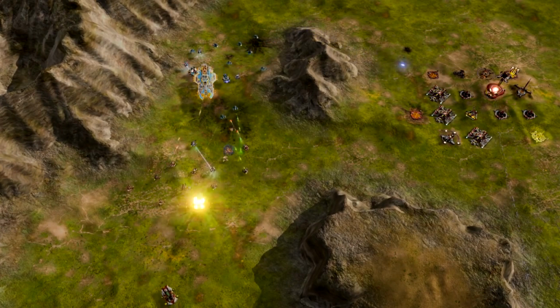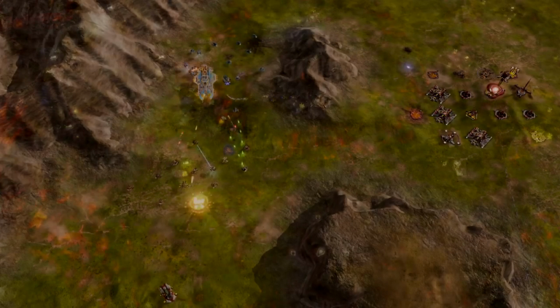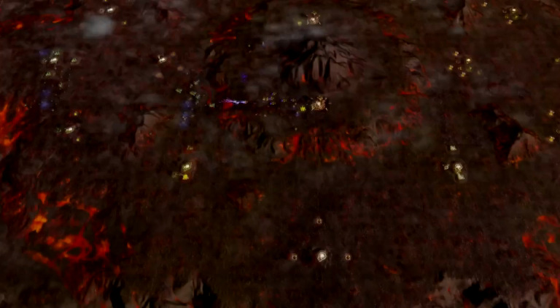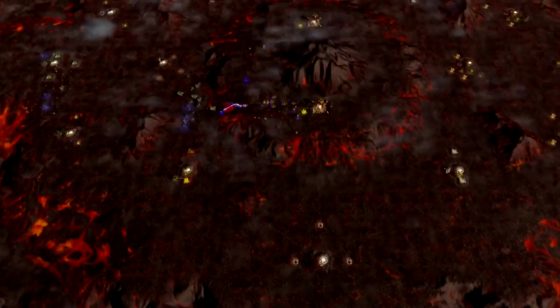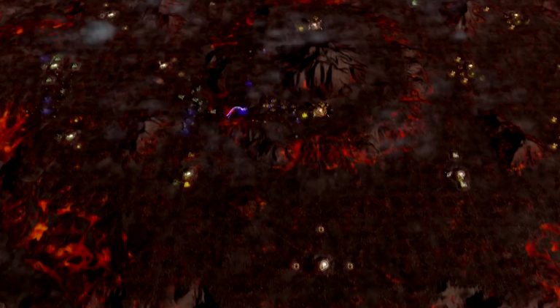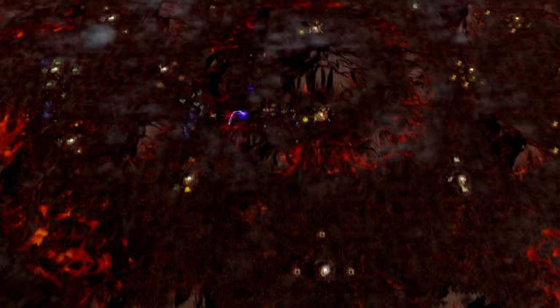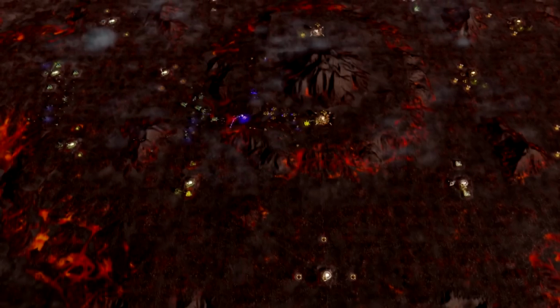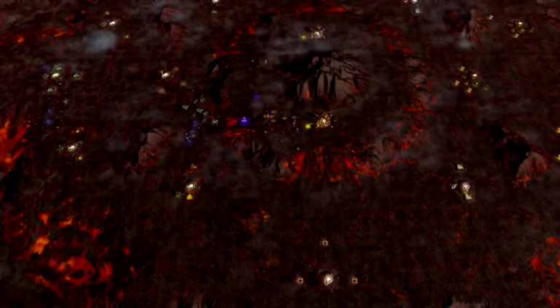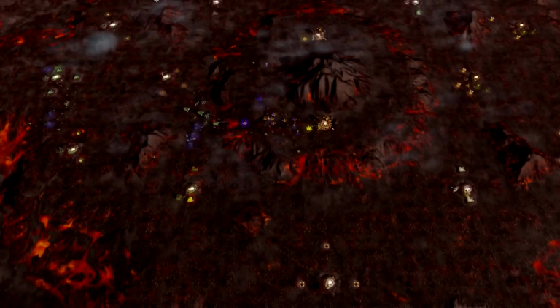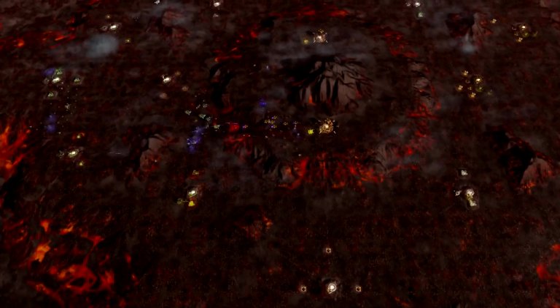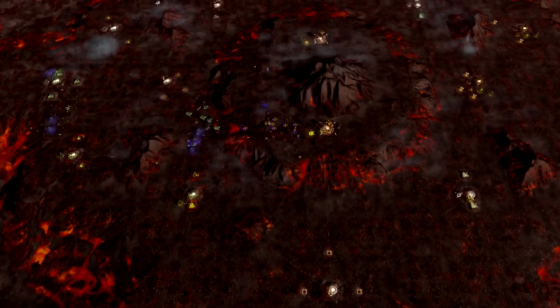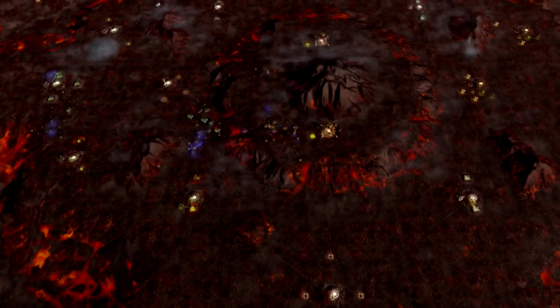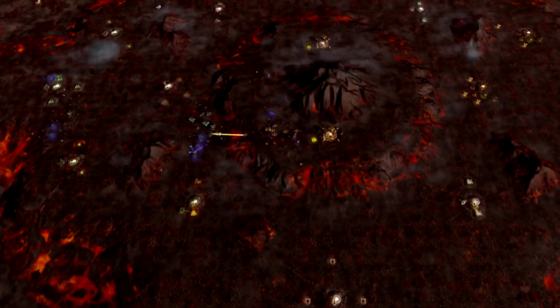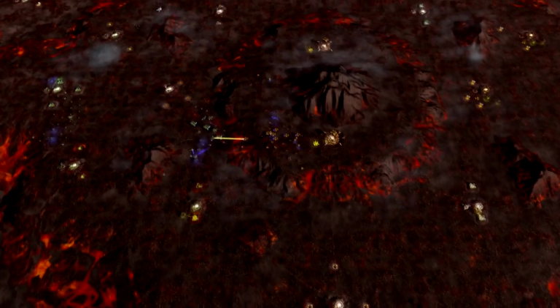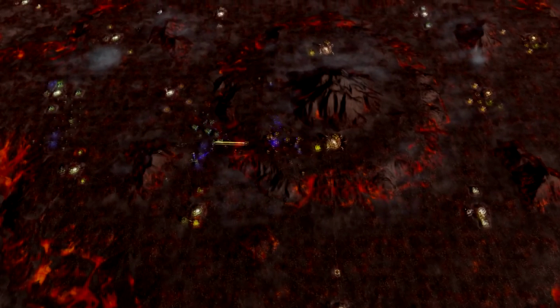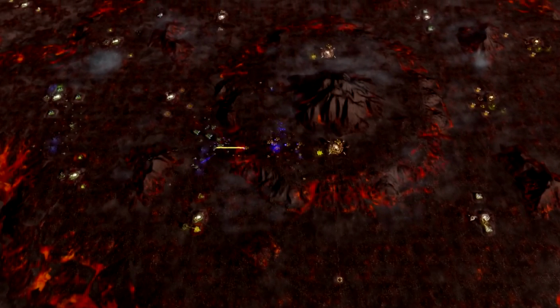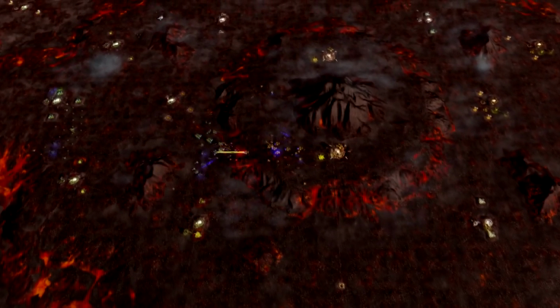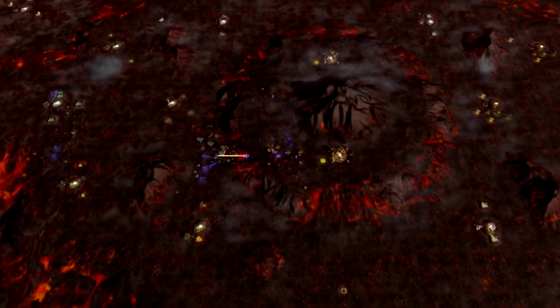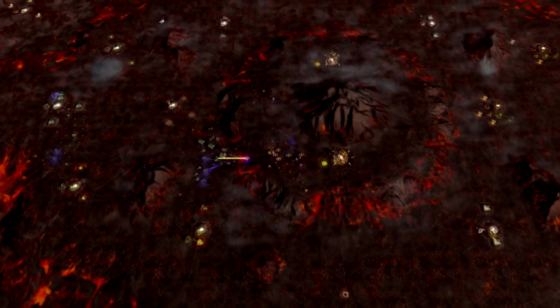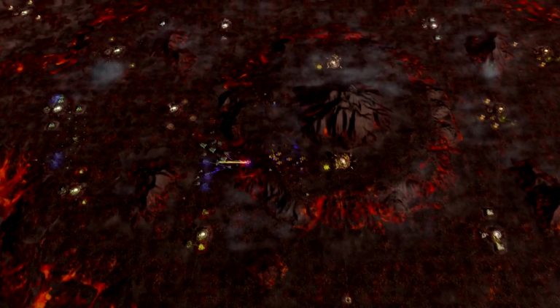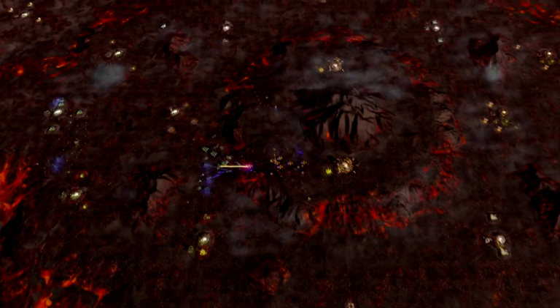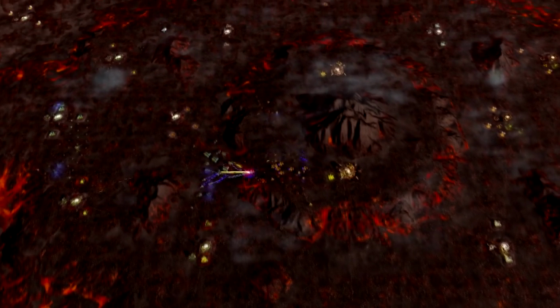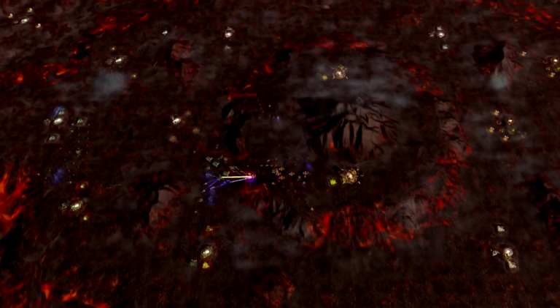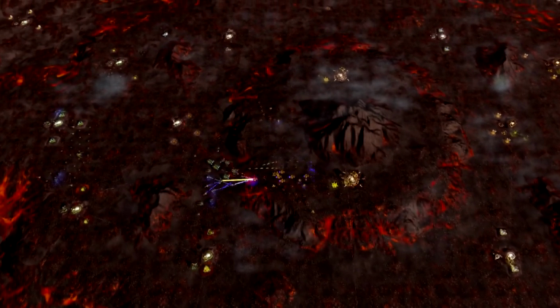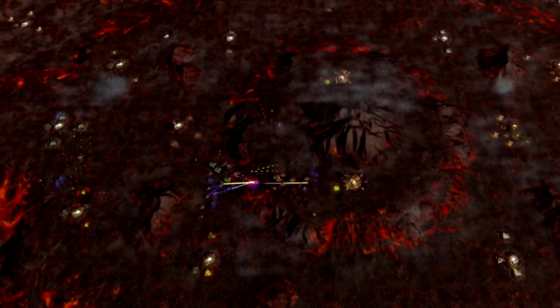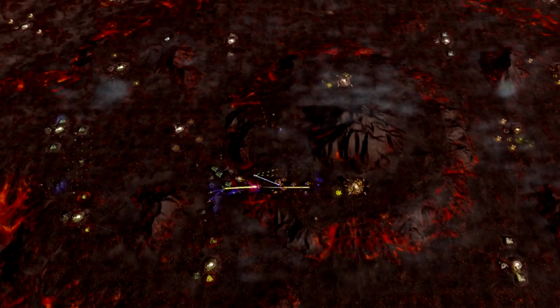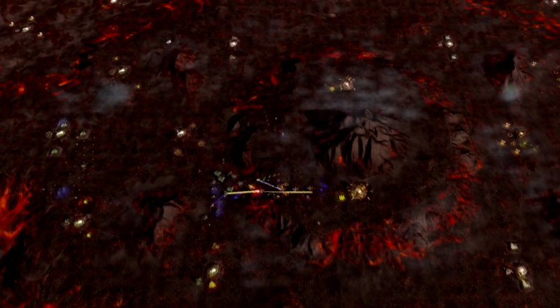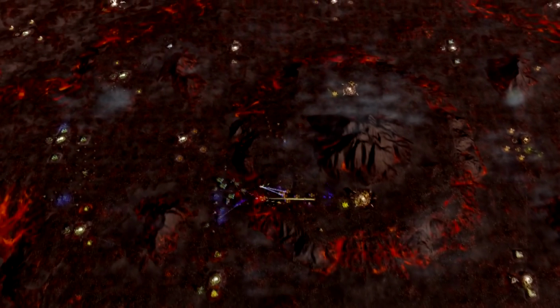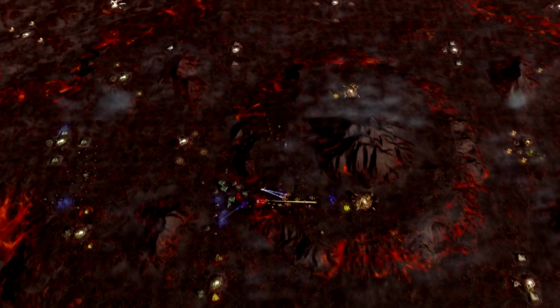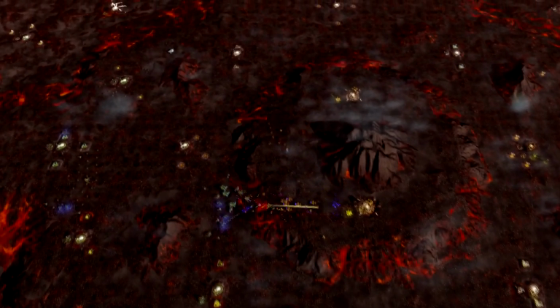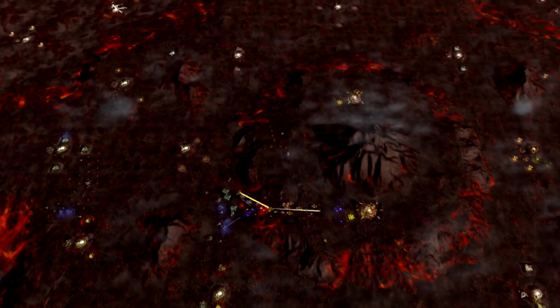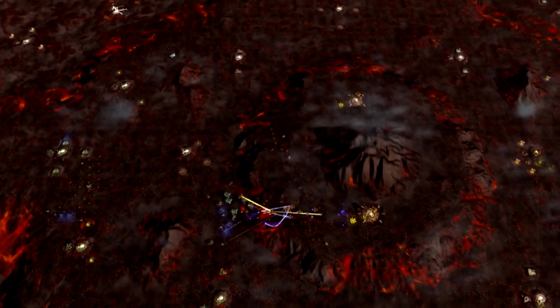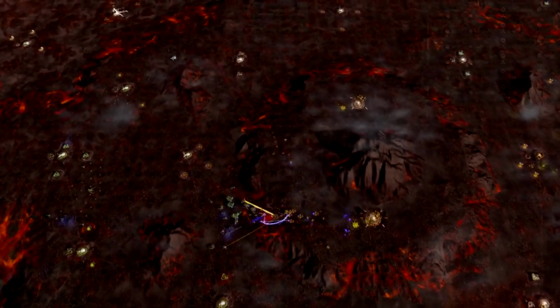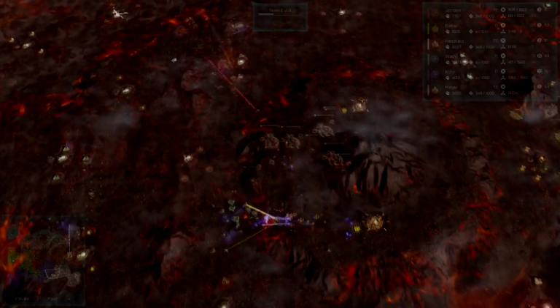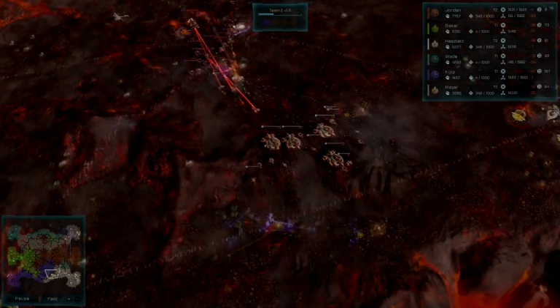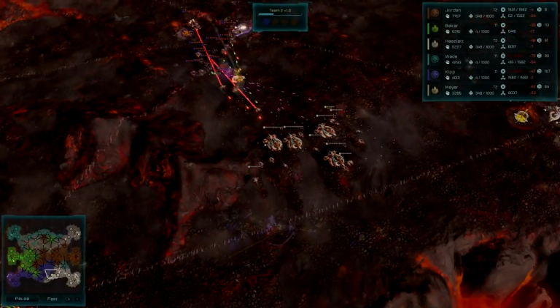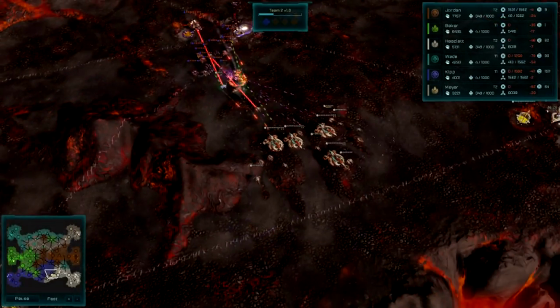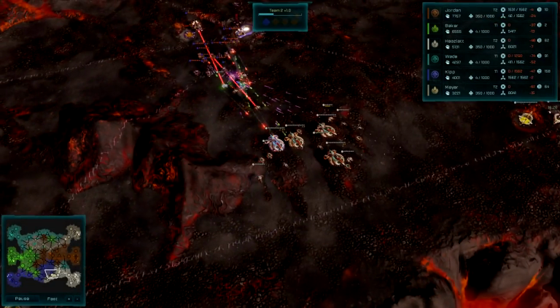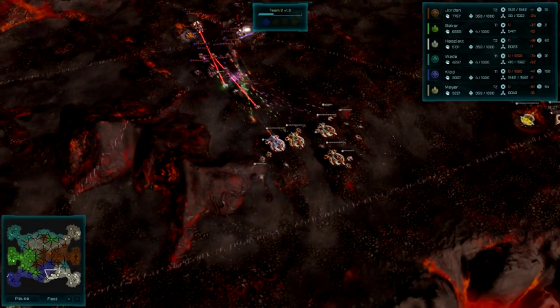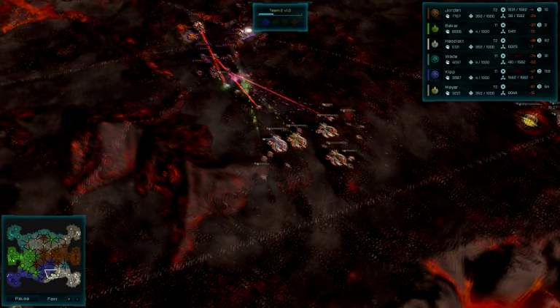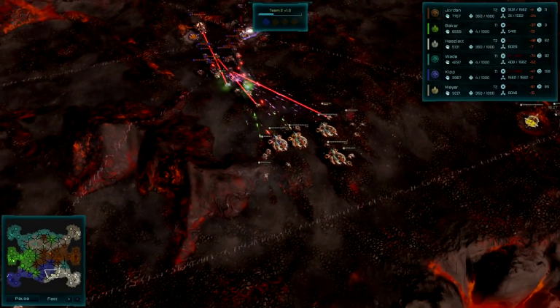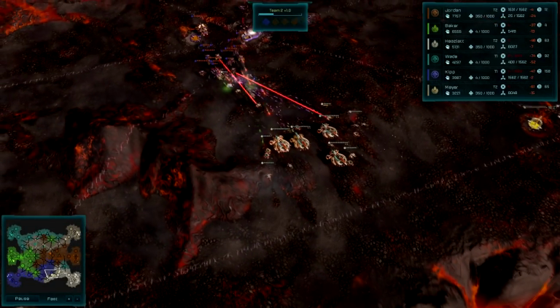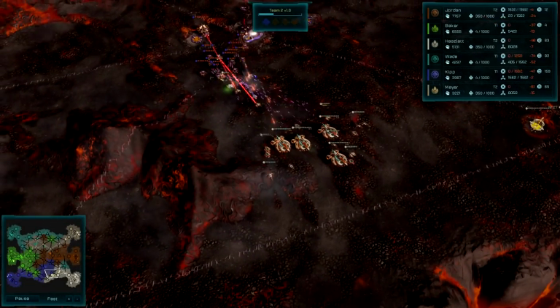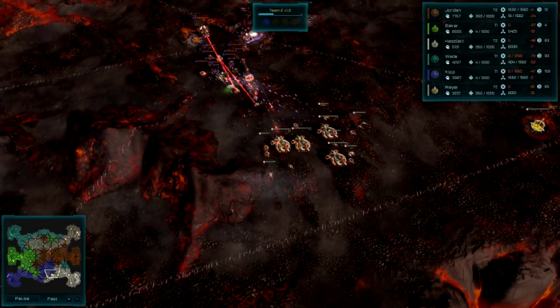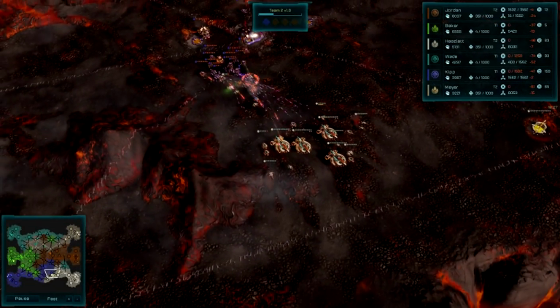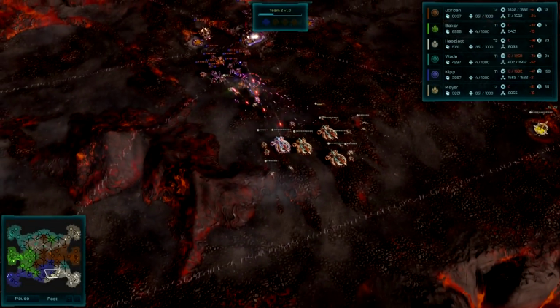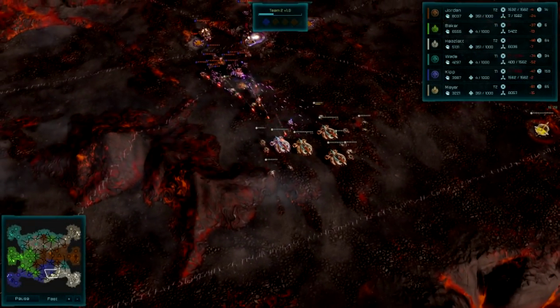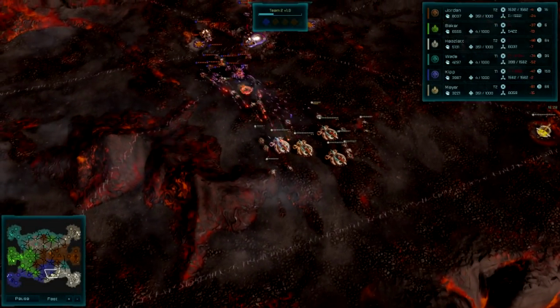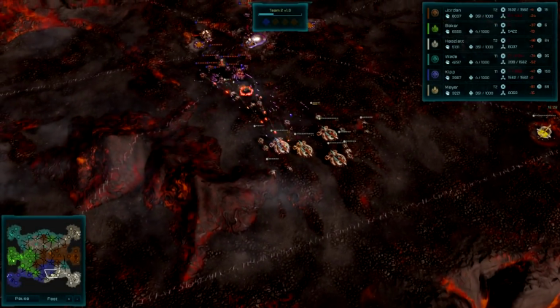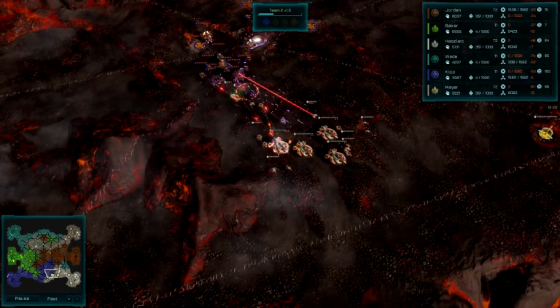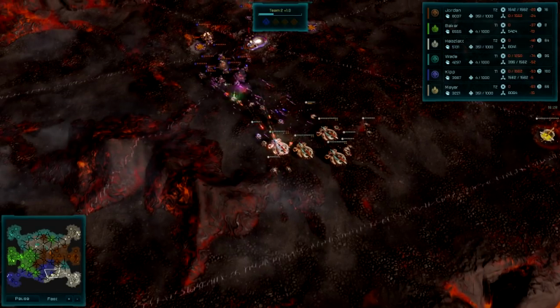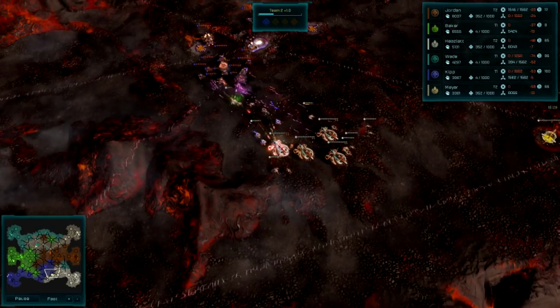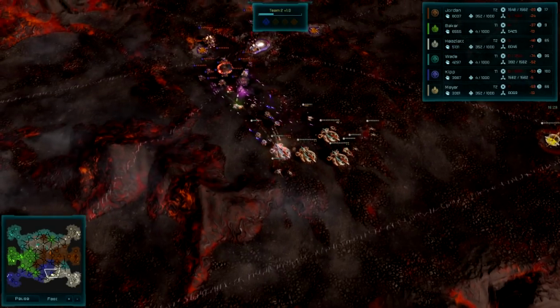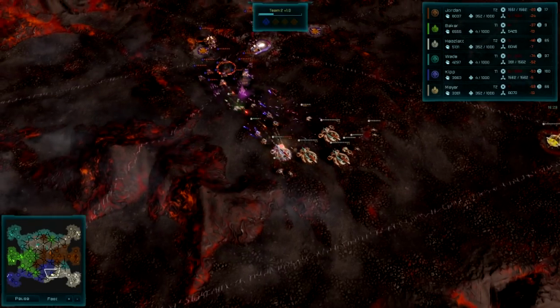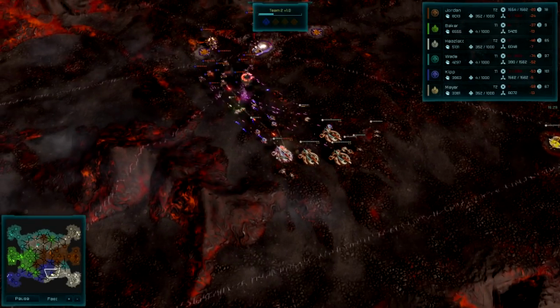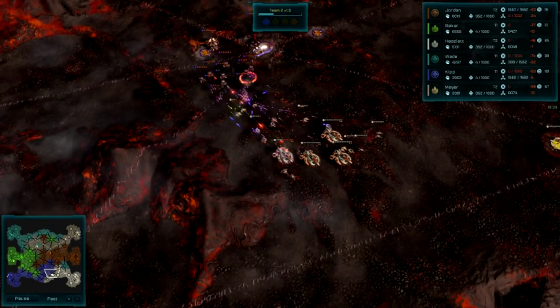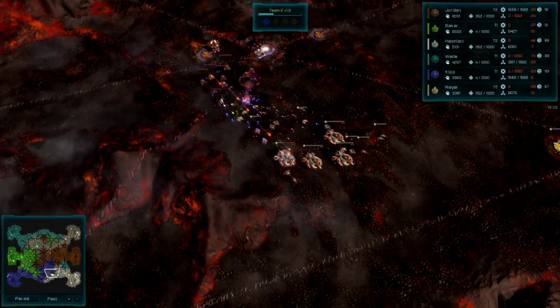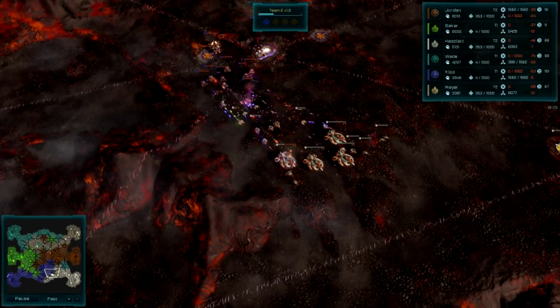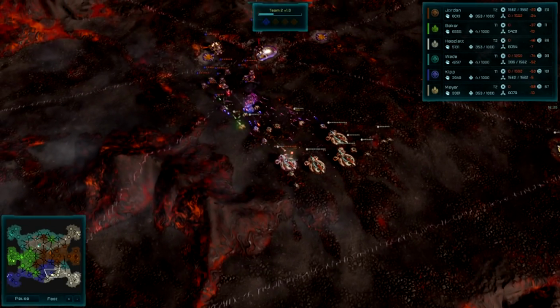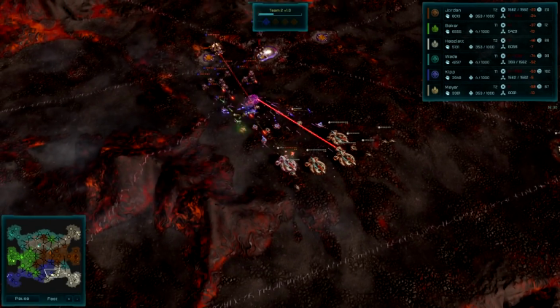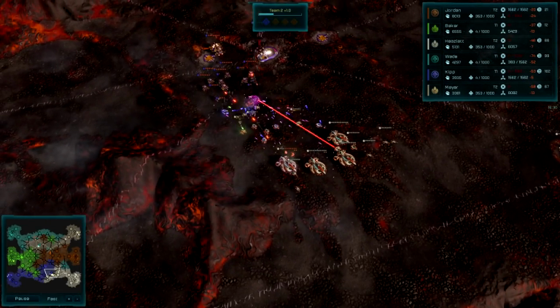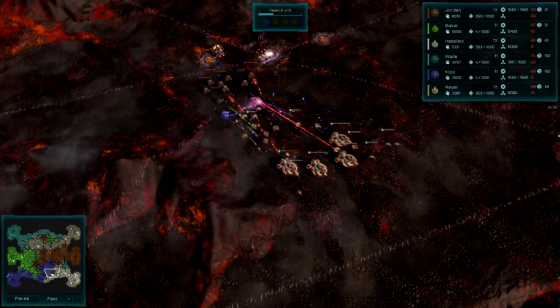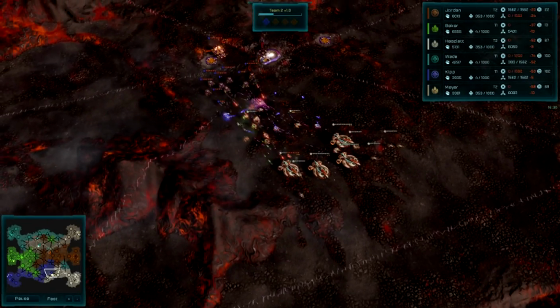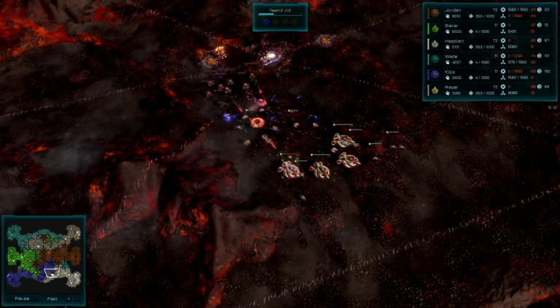Murga is a long and narrow 3v3 map surrounded by lava. Duel with your lane opponent or combine attacks with your teammates for a decisive push.